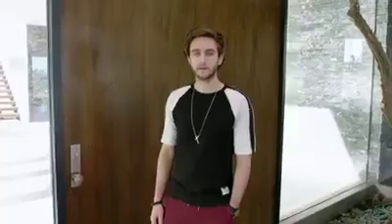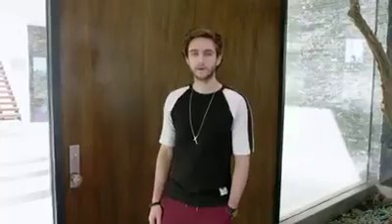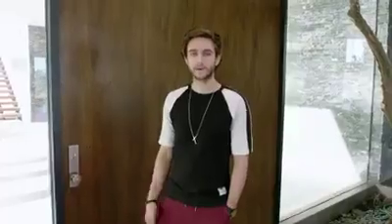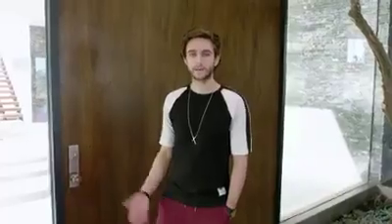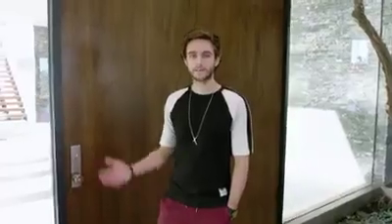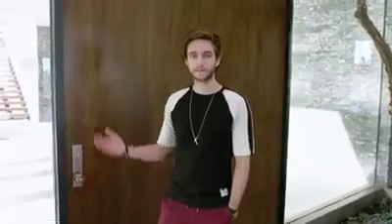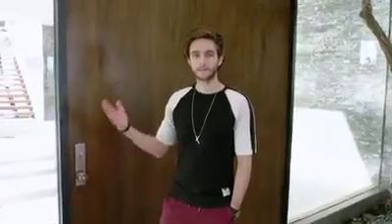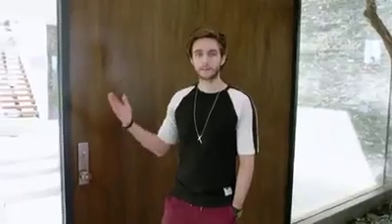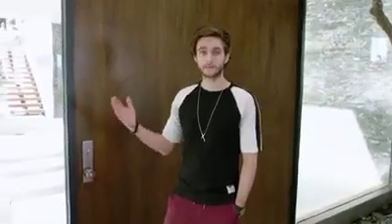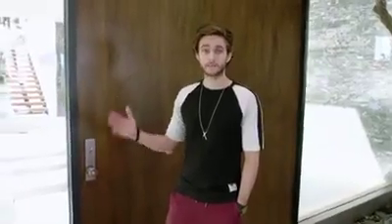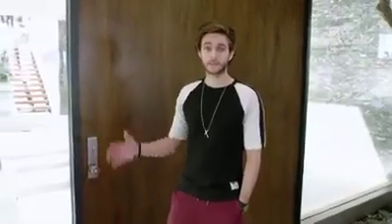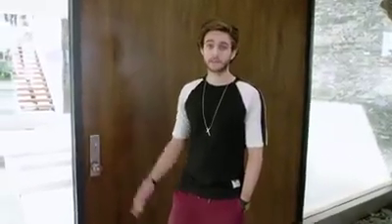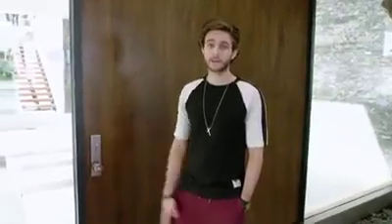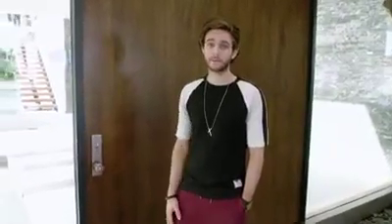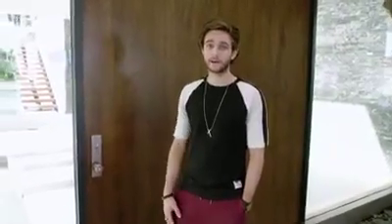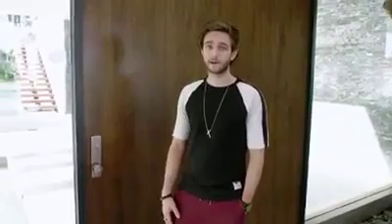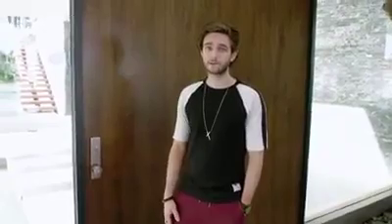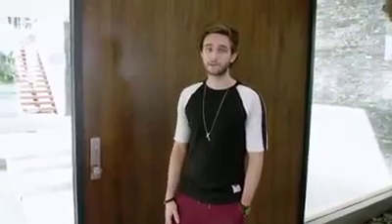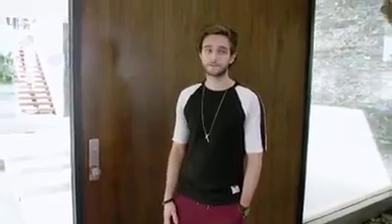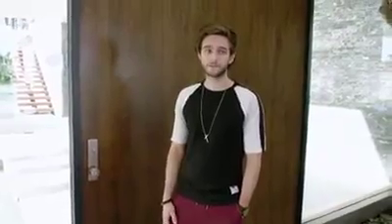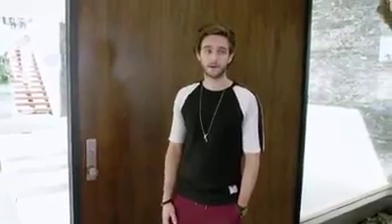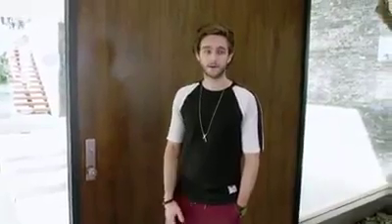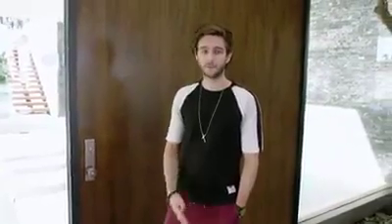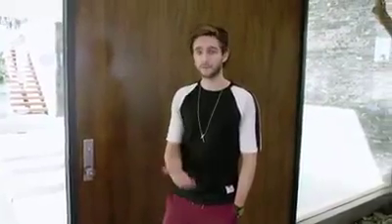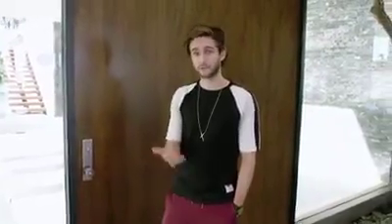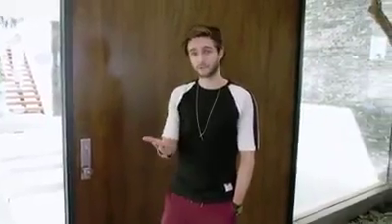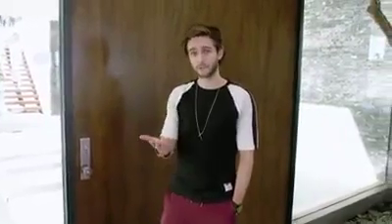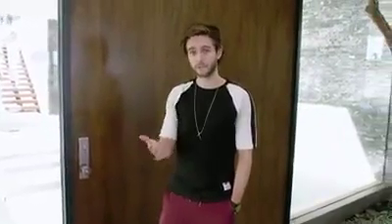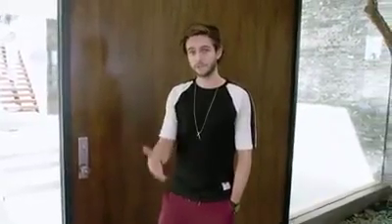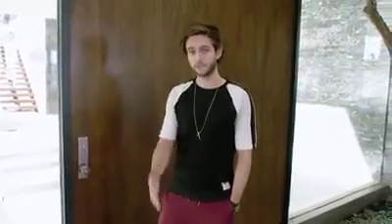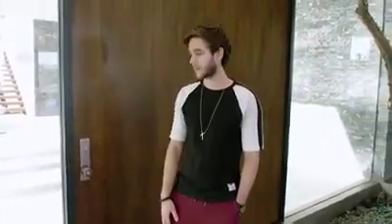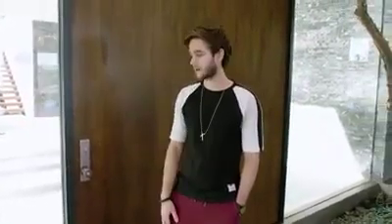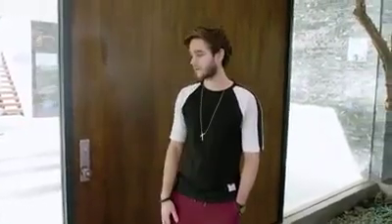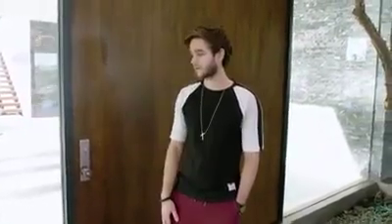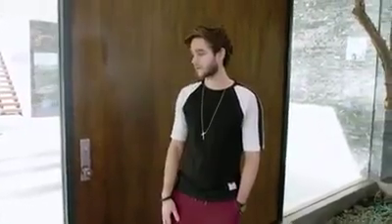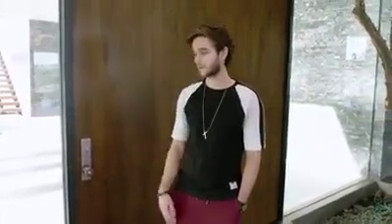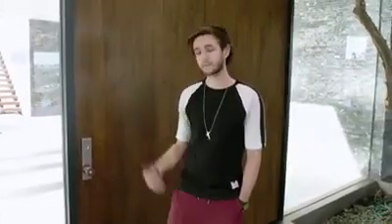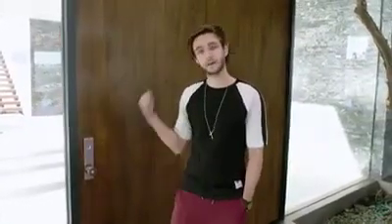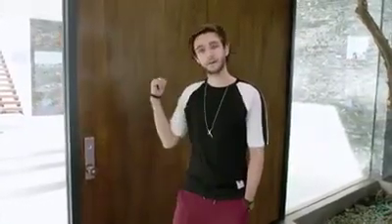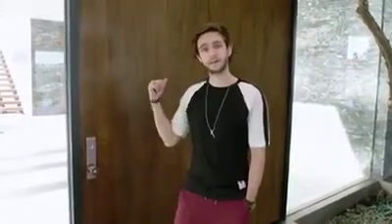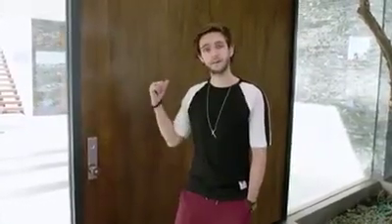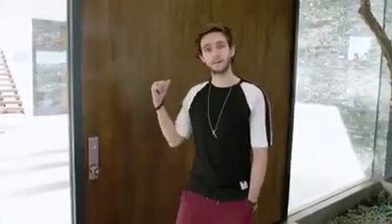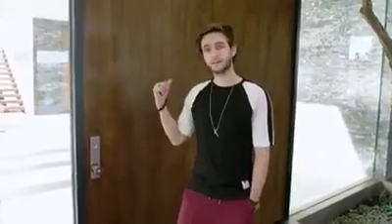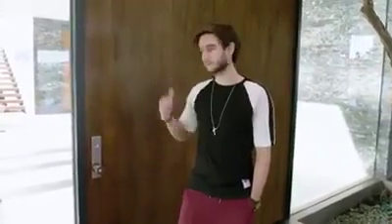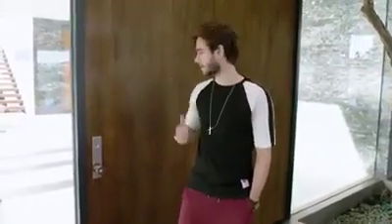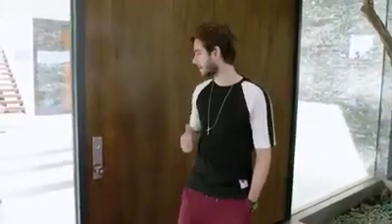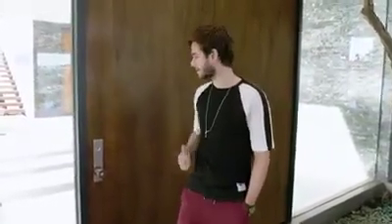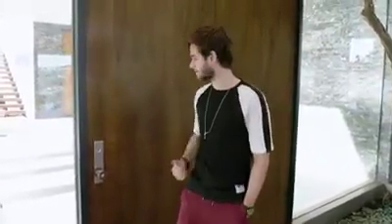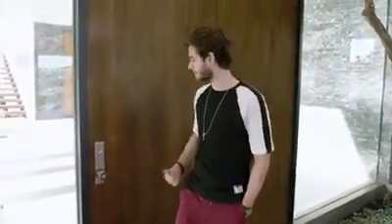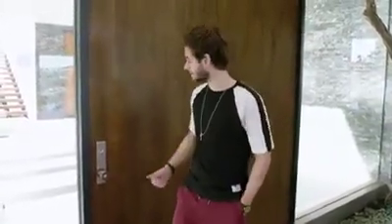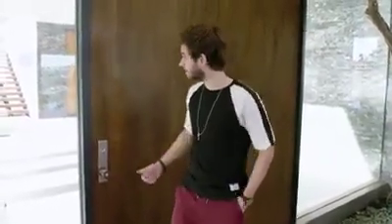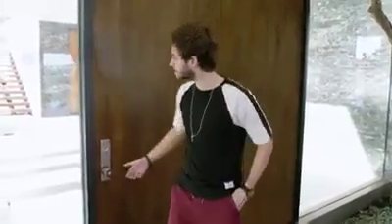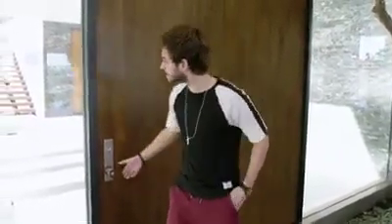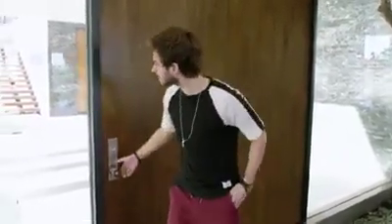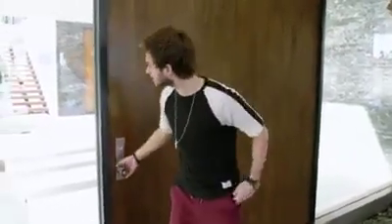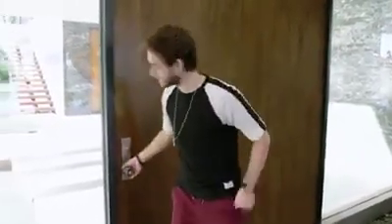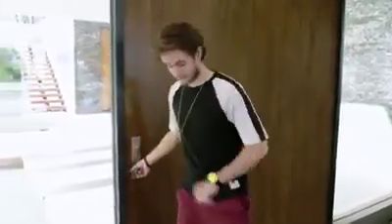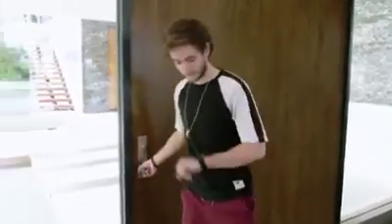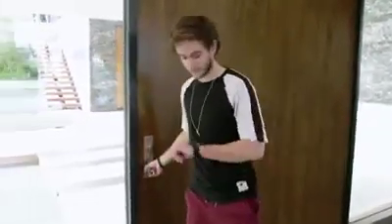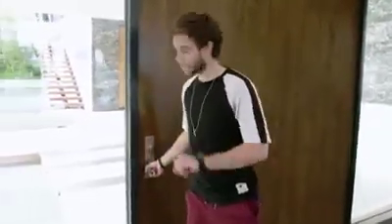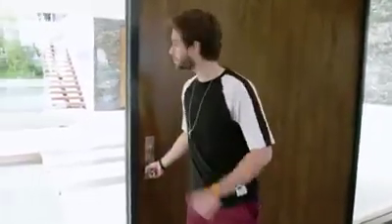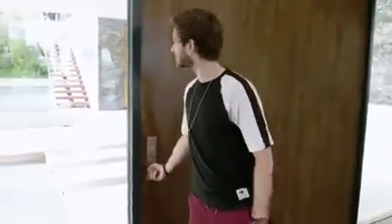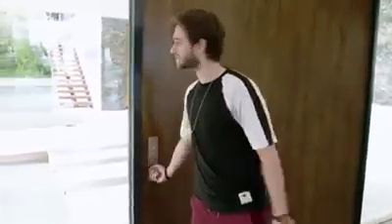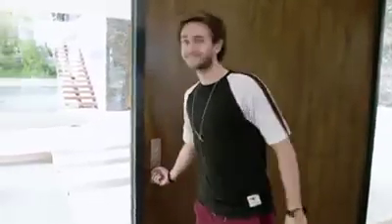All right guys, thanks for checking out my house. I hope you enjoyed it. Now get the hell out of here because I have a fitting starting in two minutes.